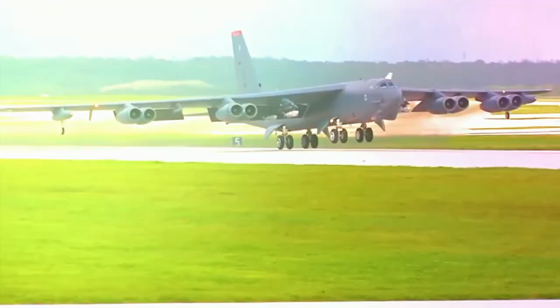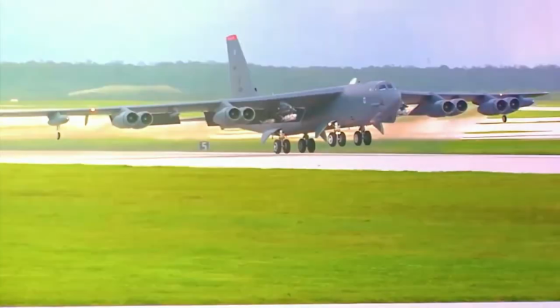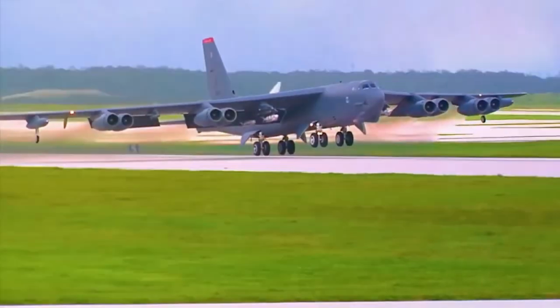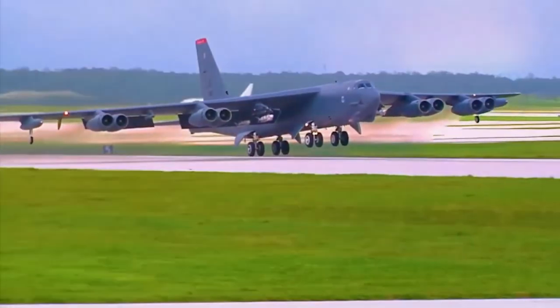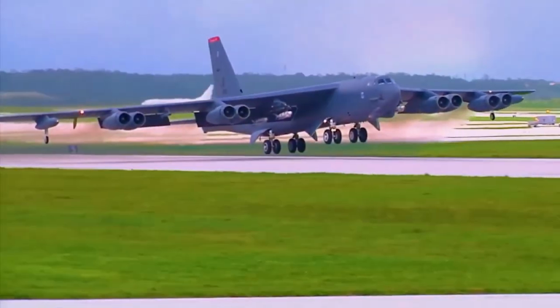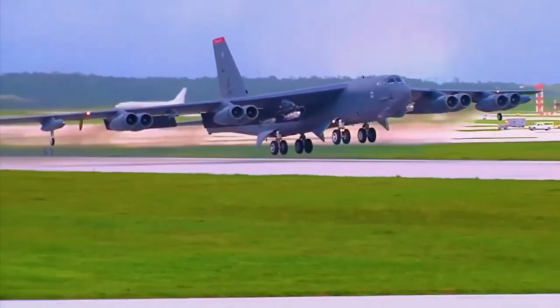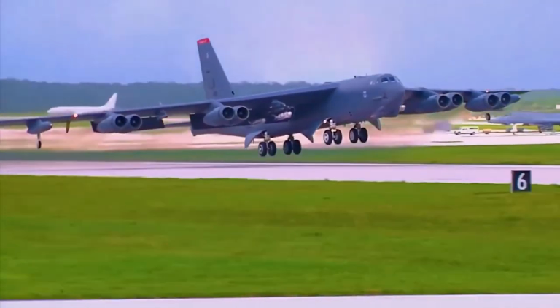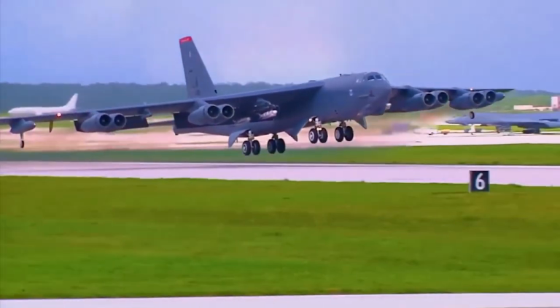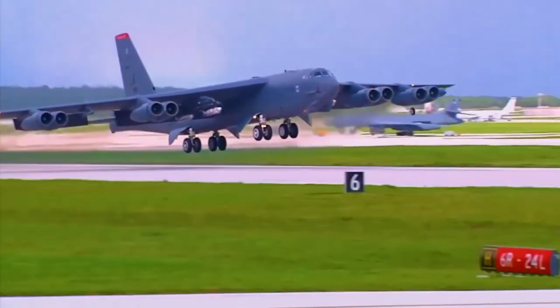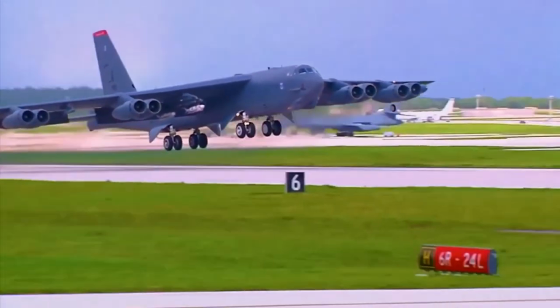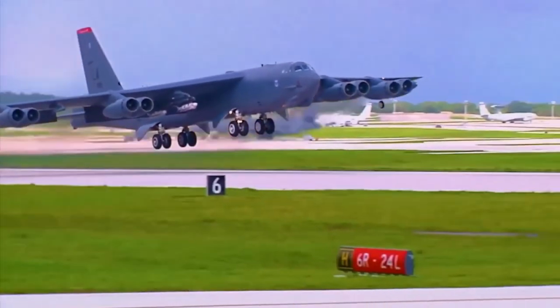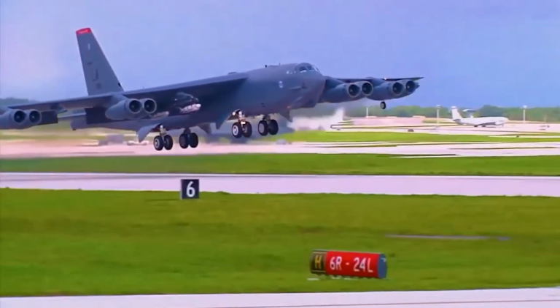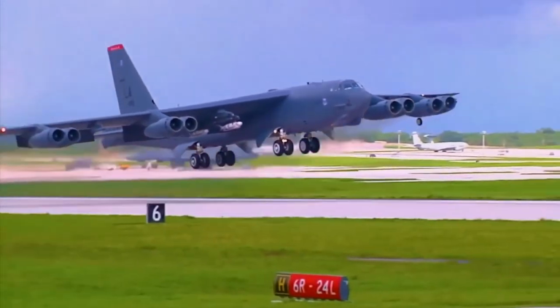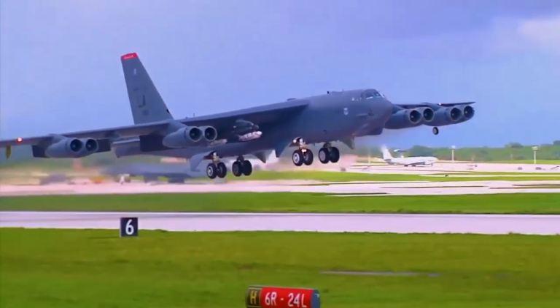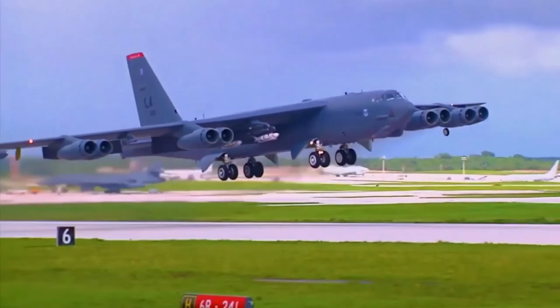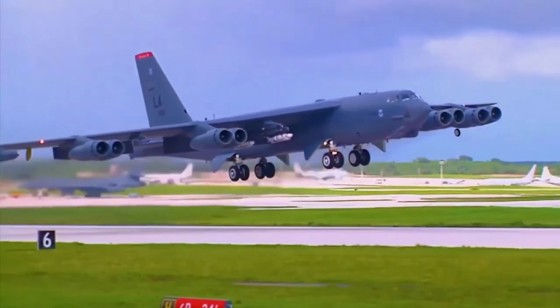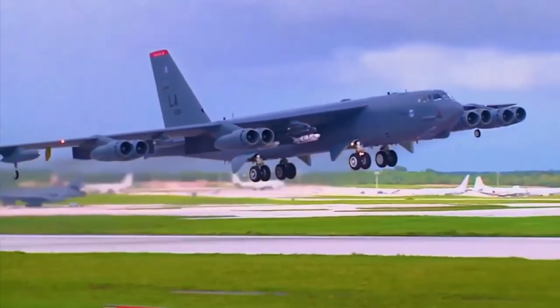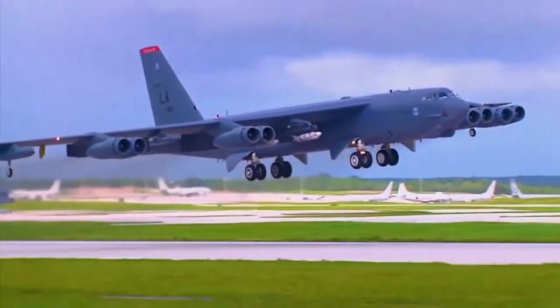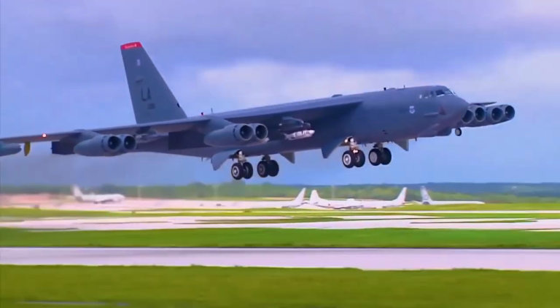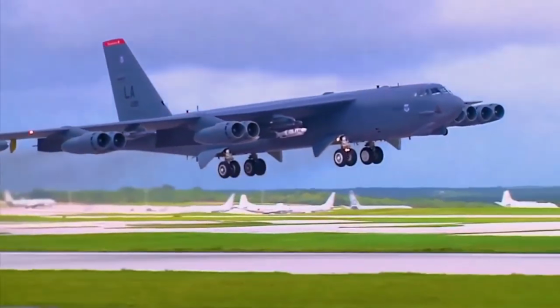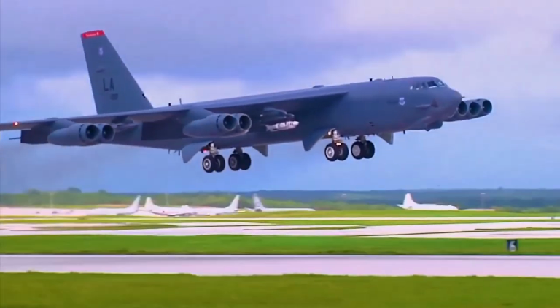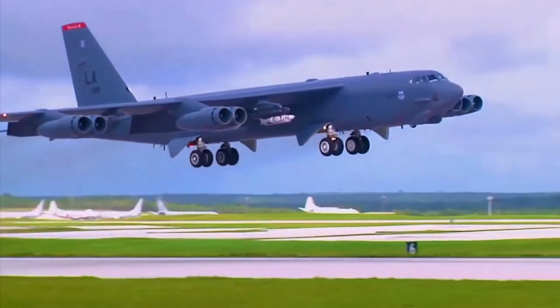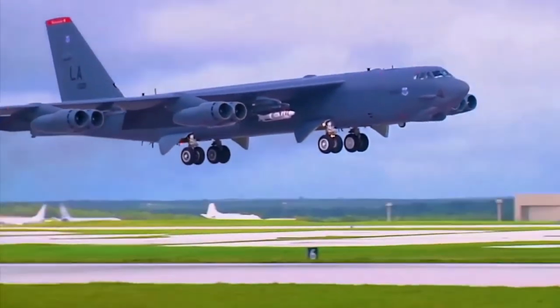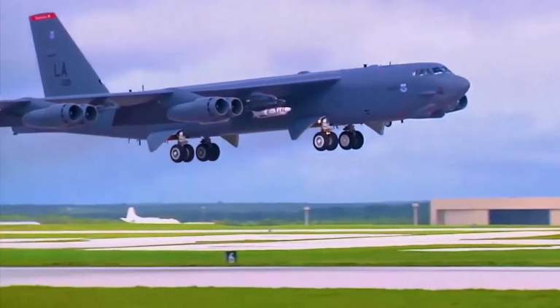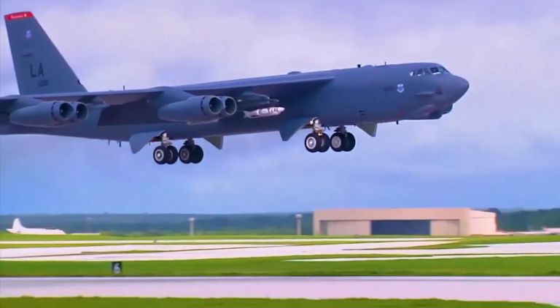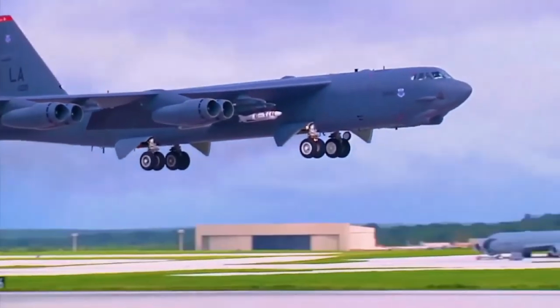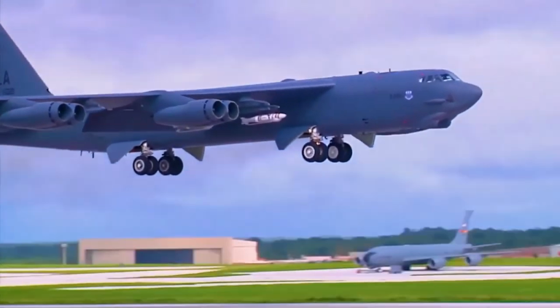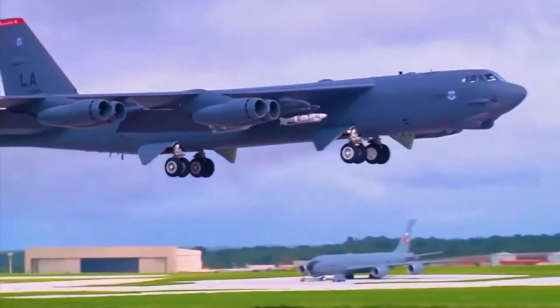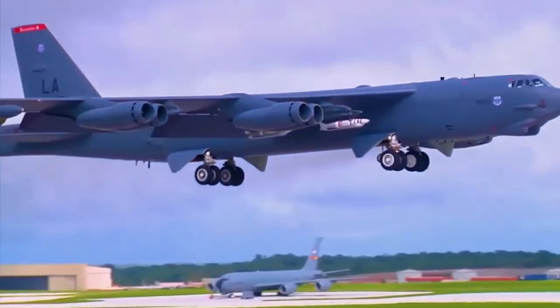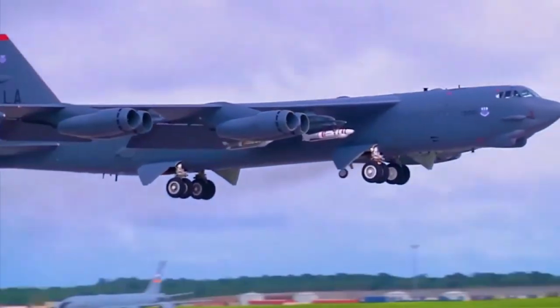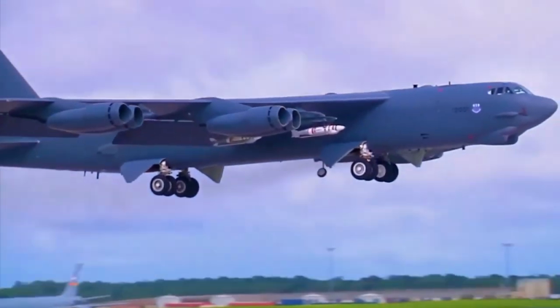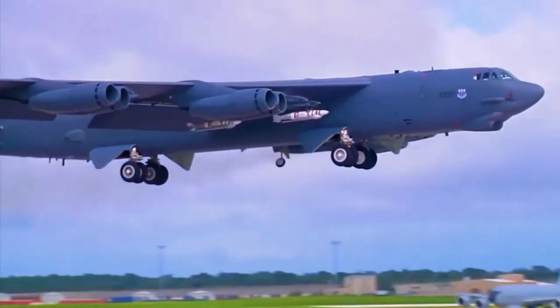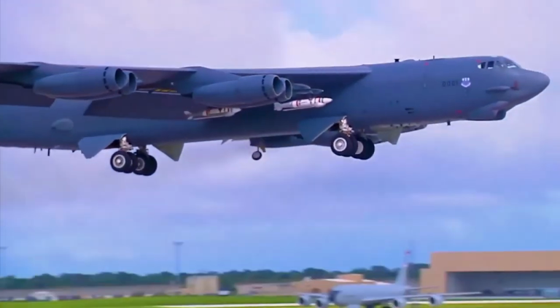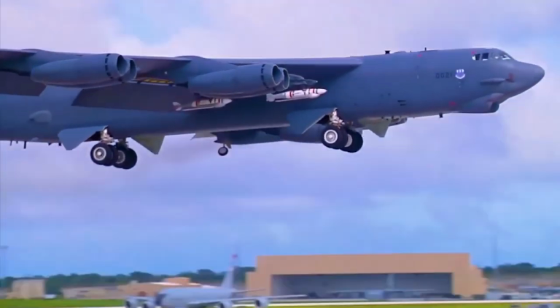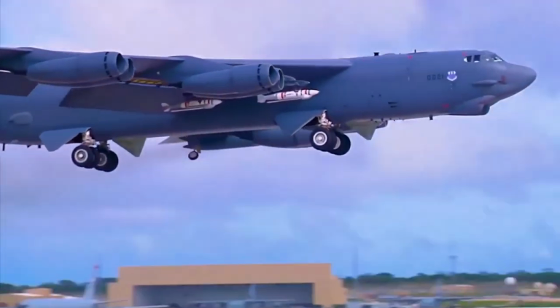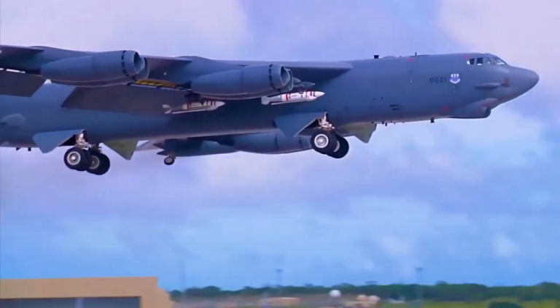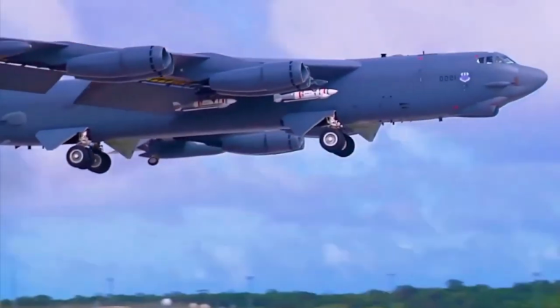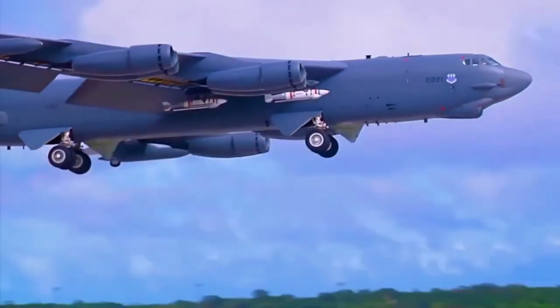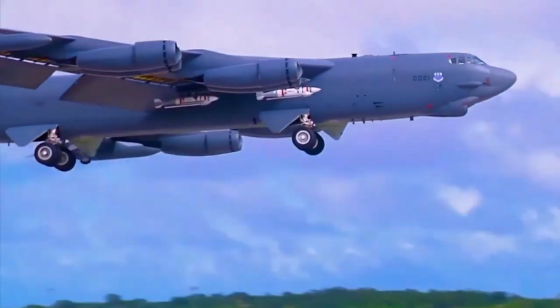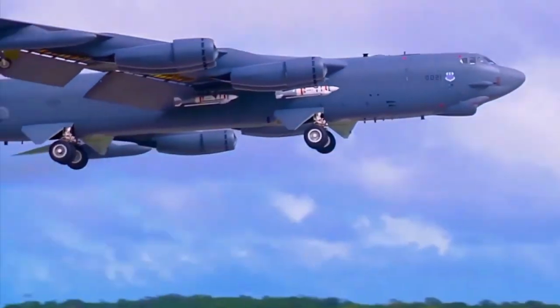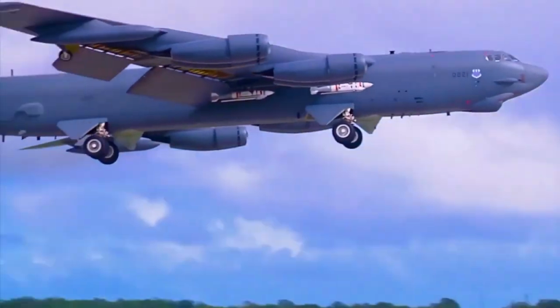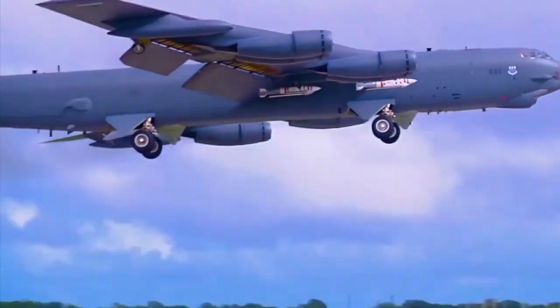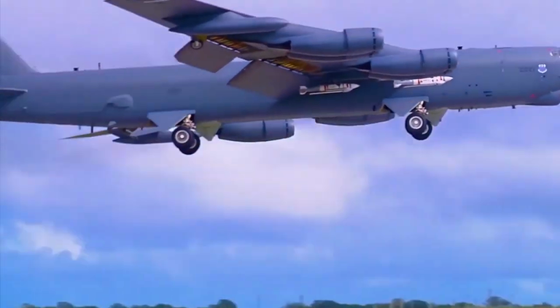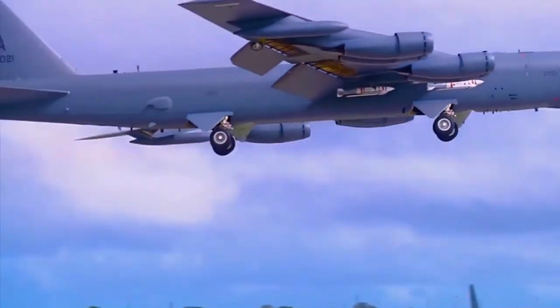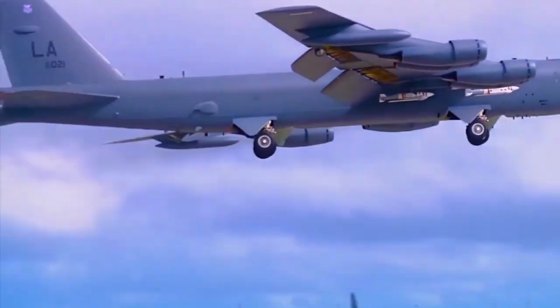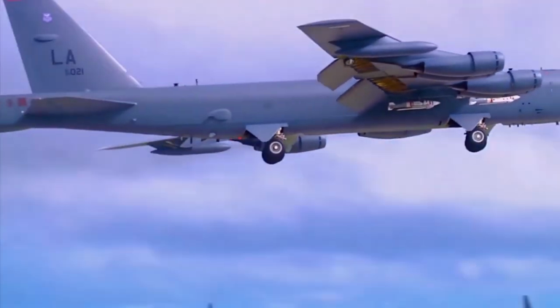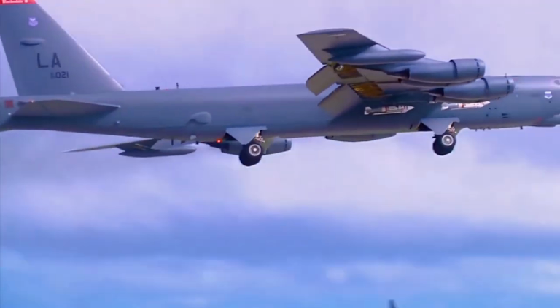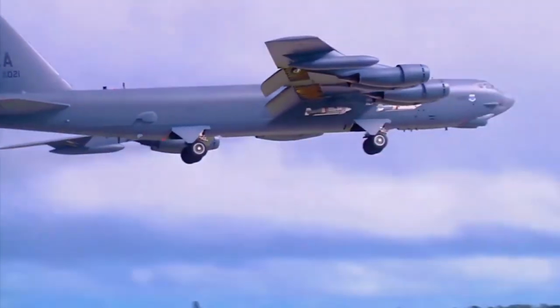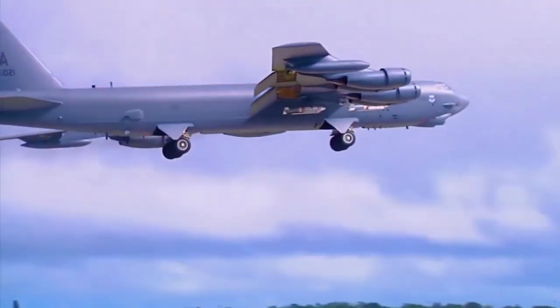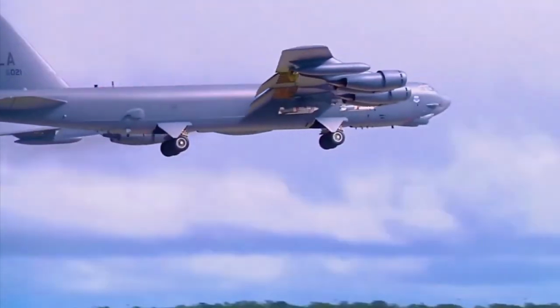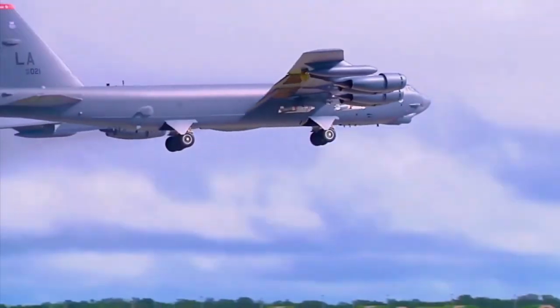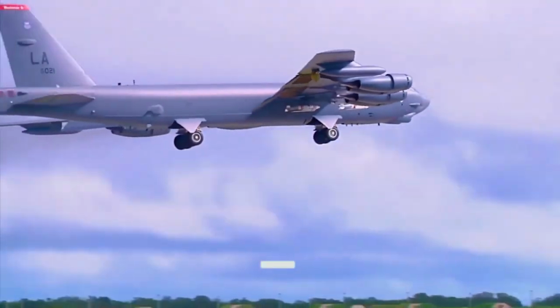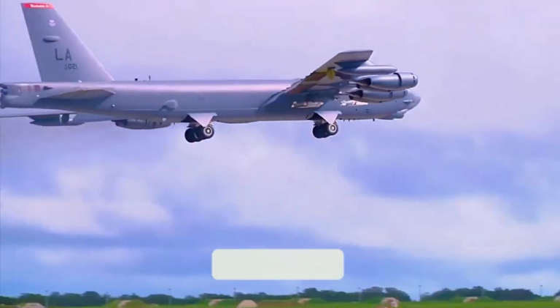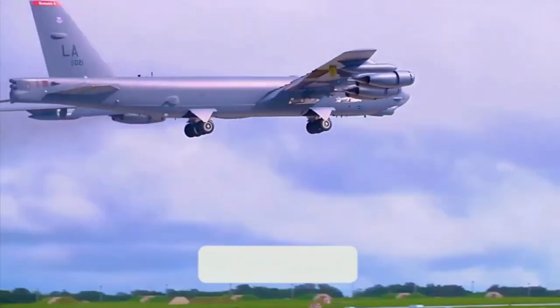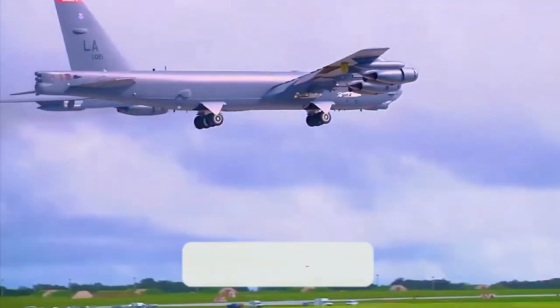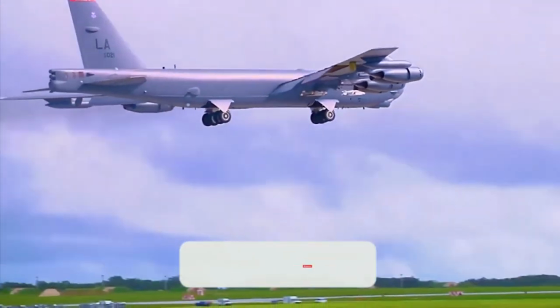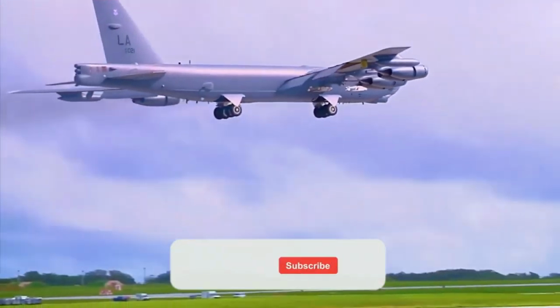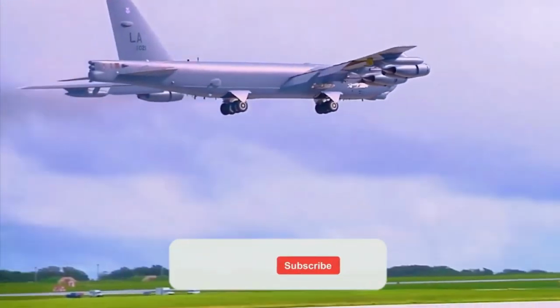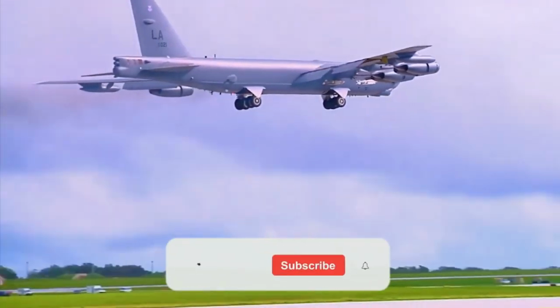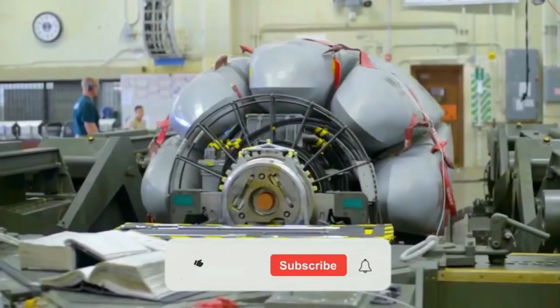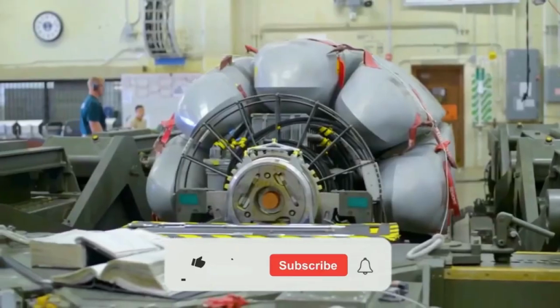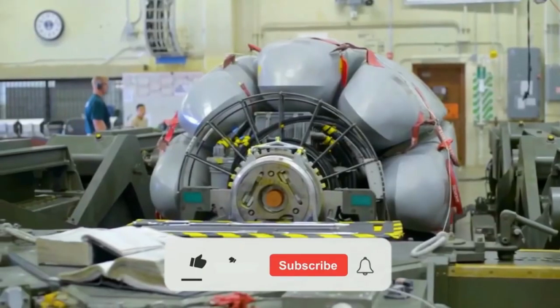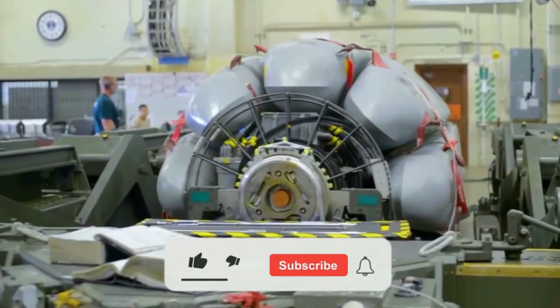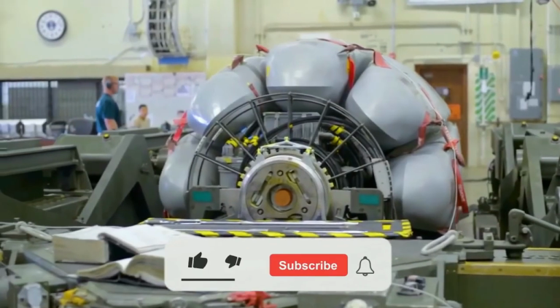What do you think about the B-52? Comment below with your thoughts on this and don't forget to subscribe to our YouTube channel.